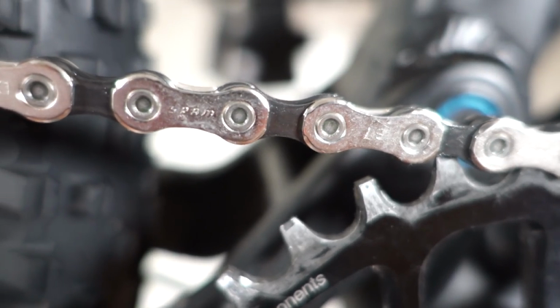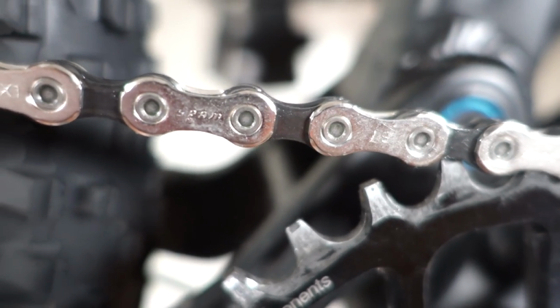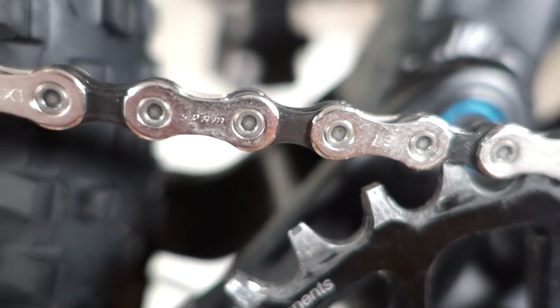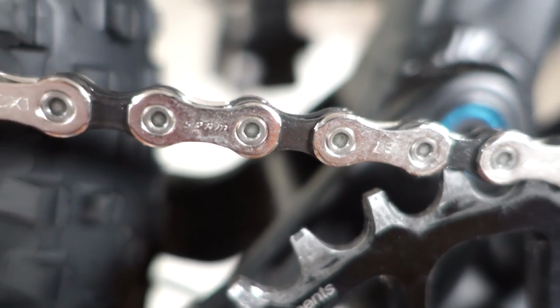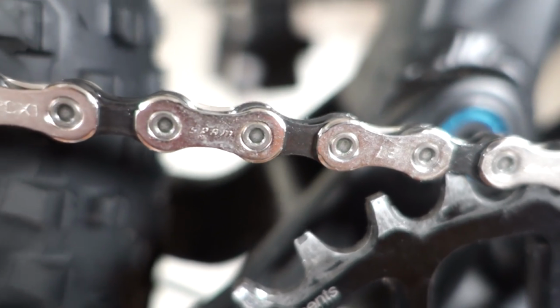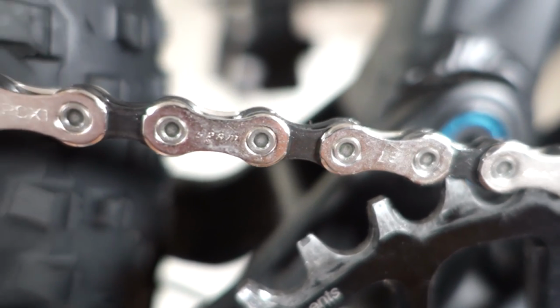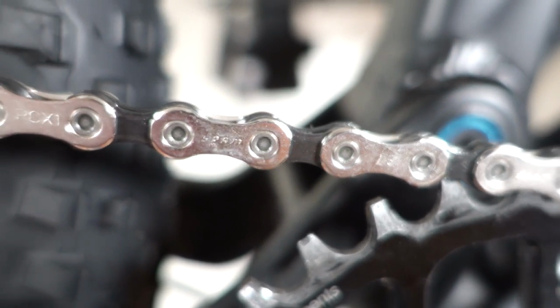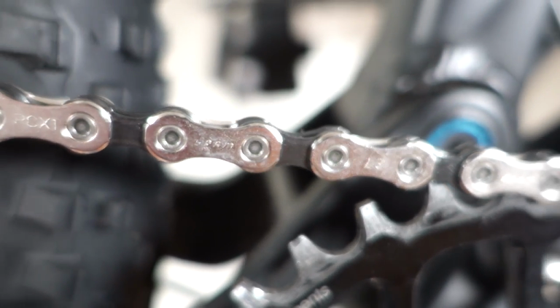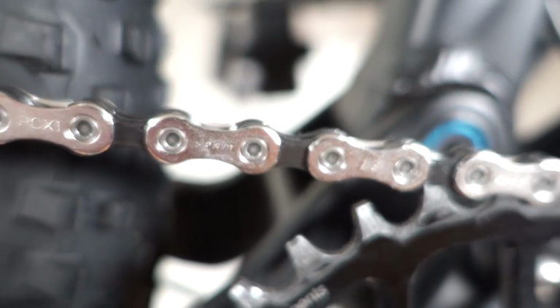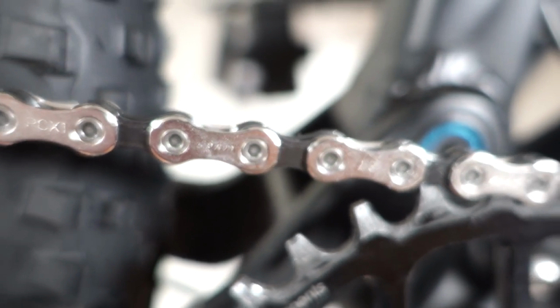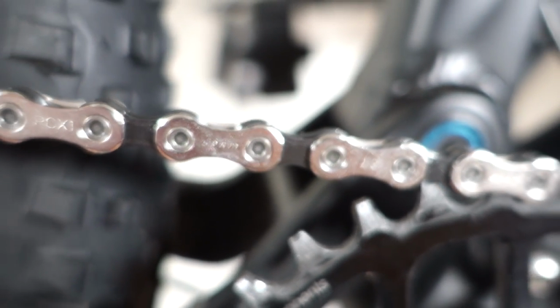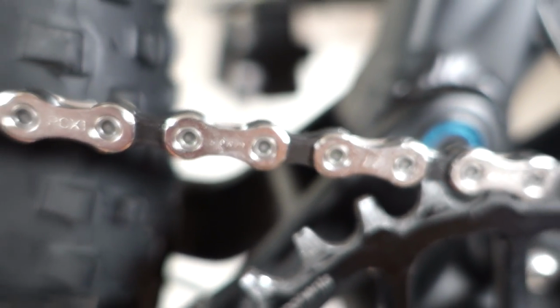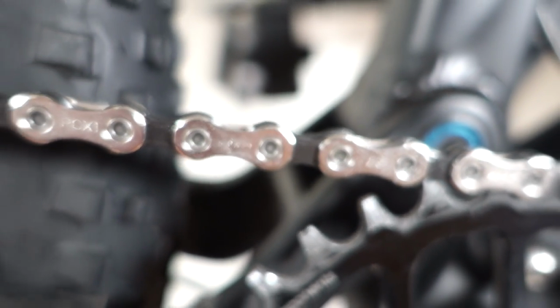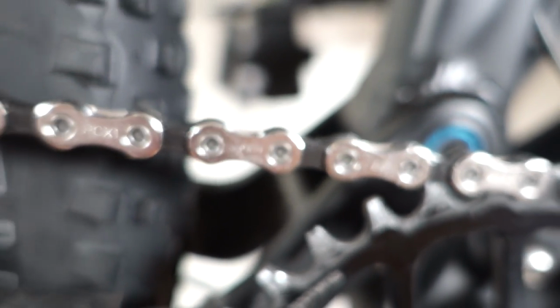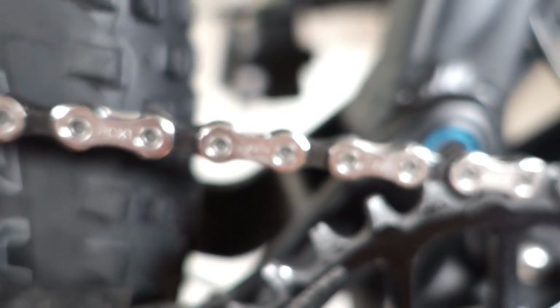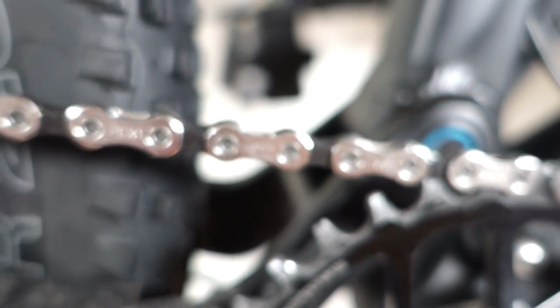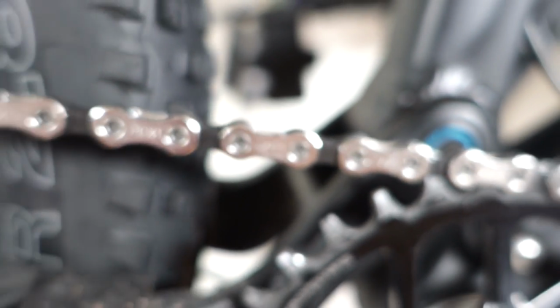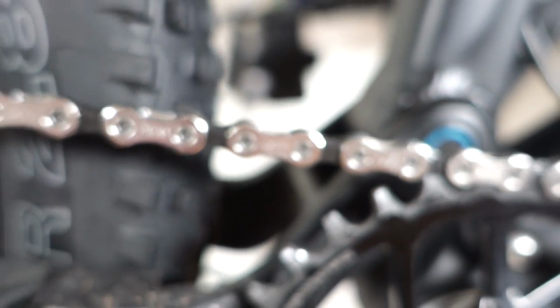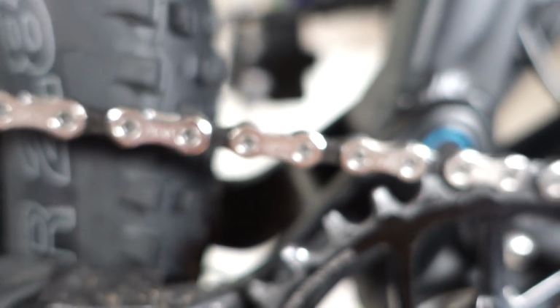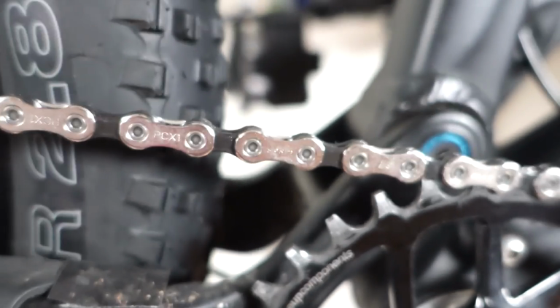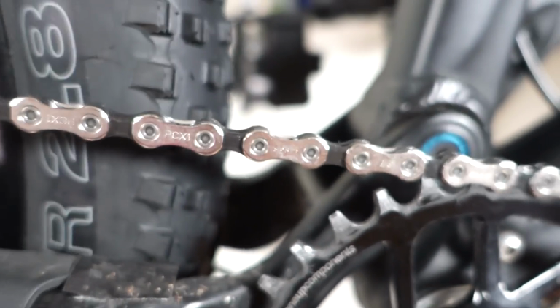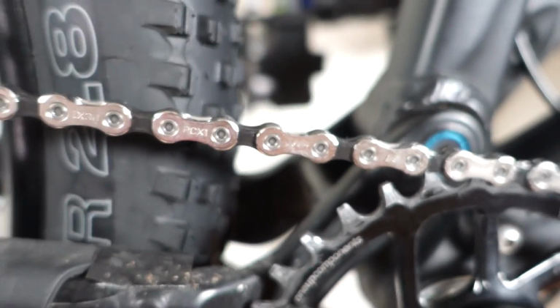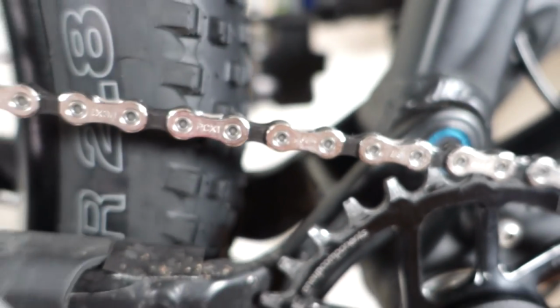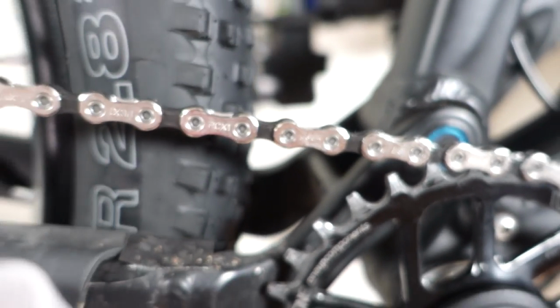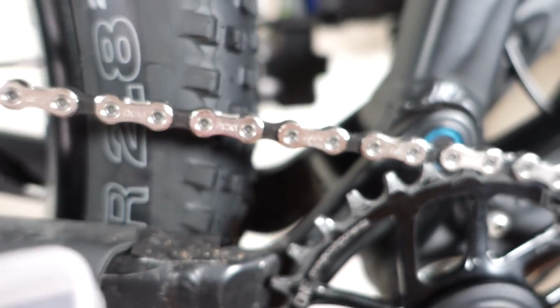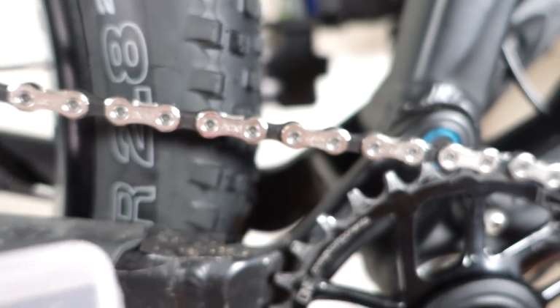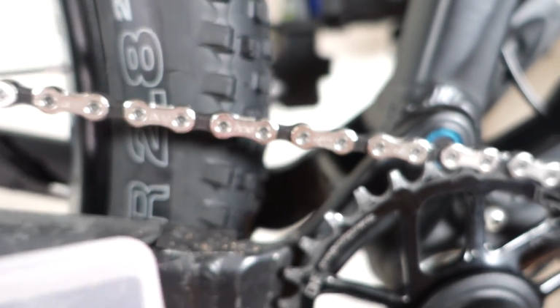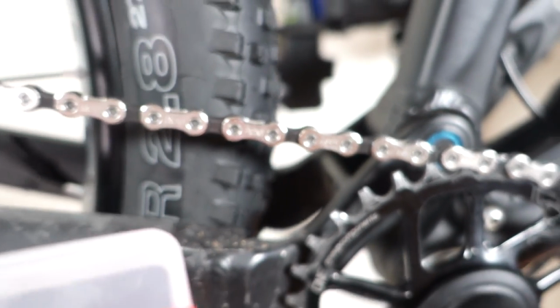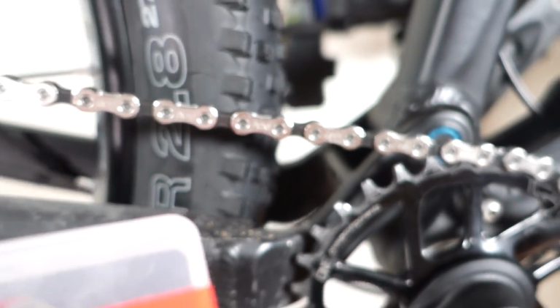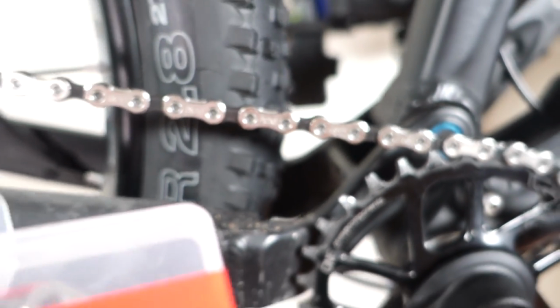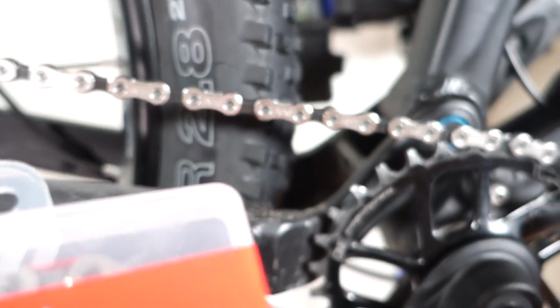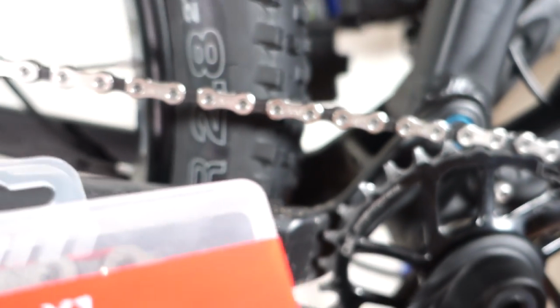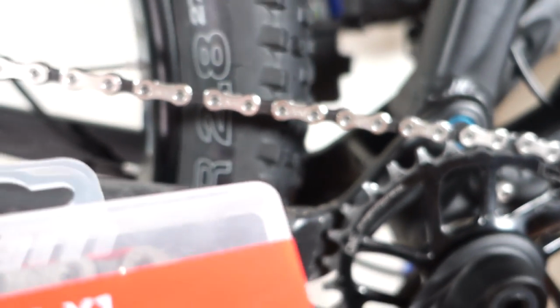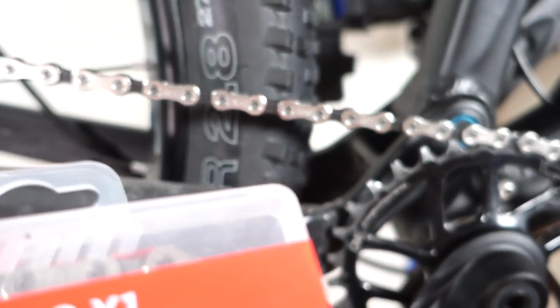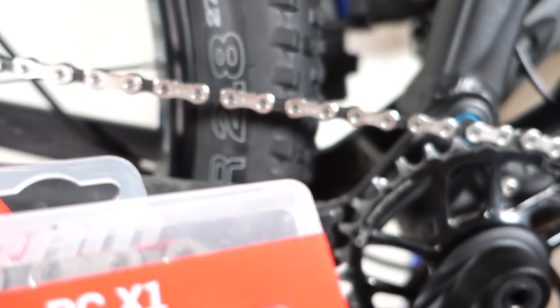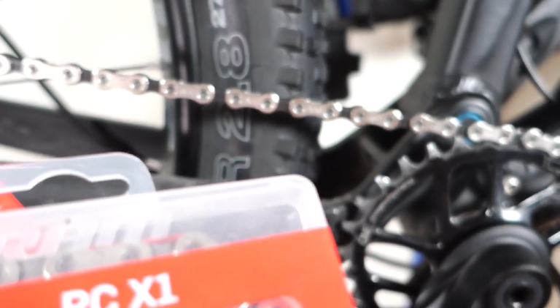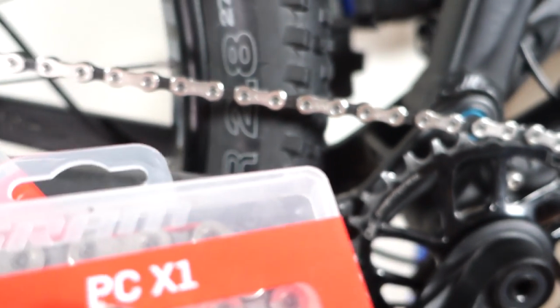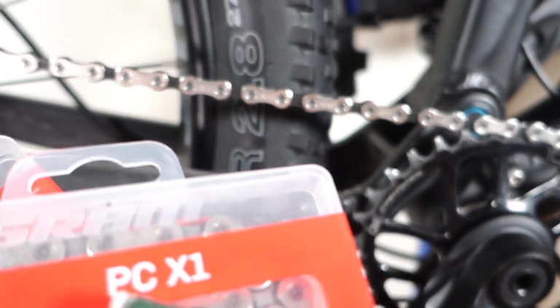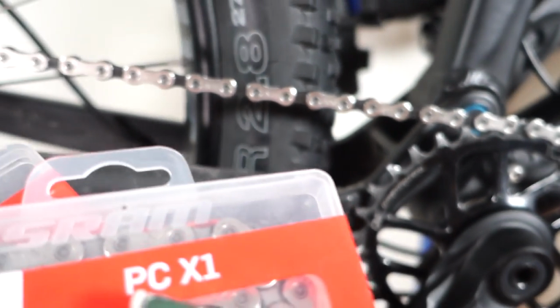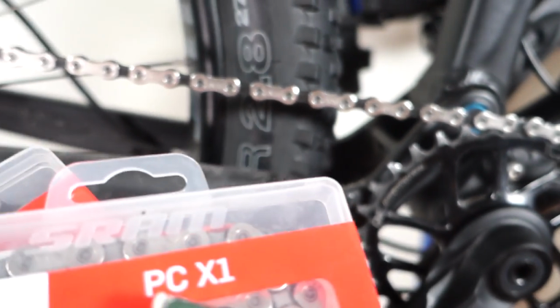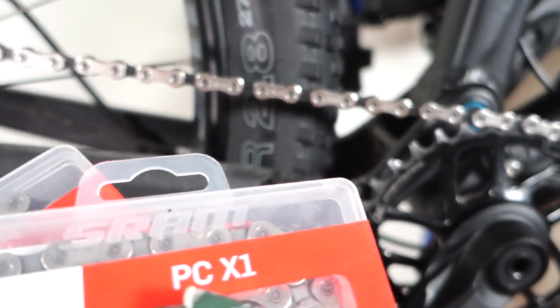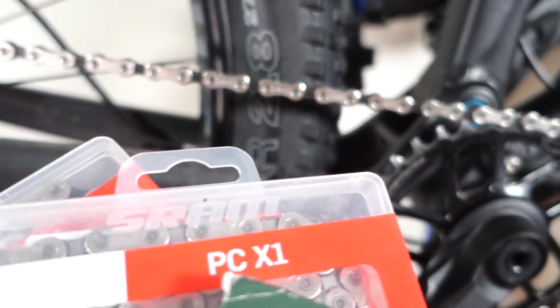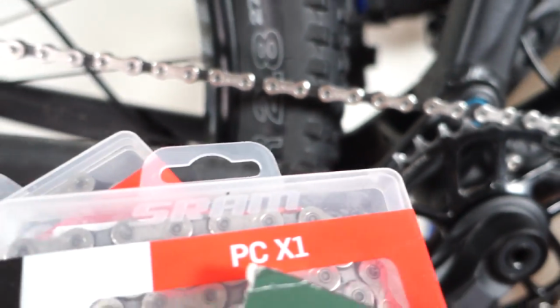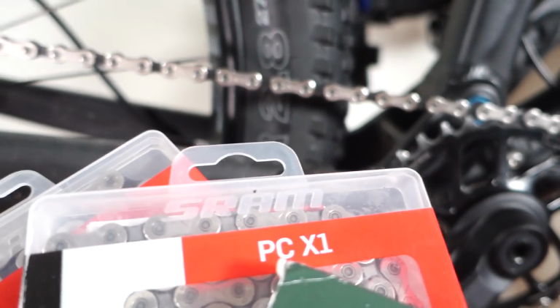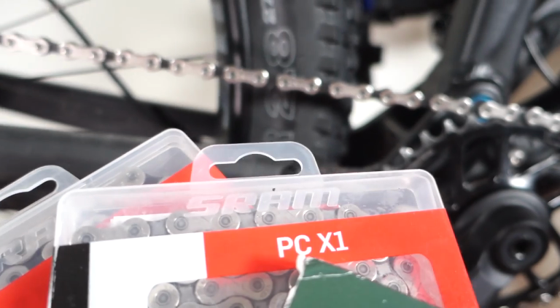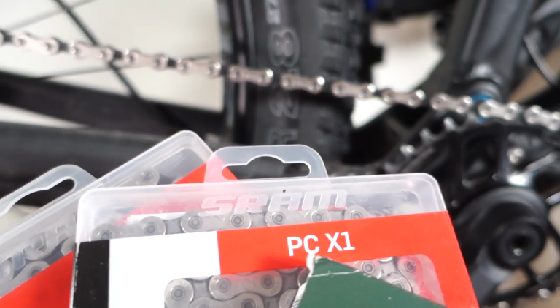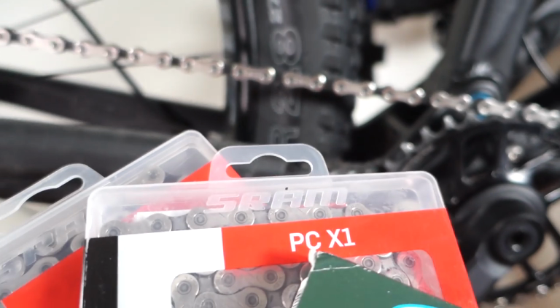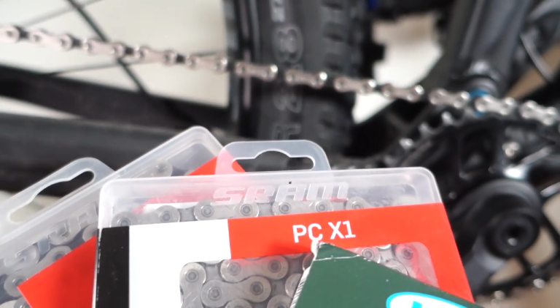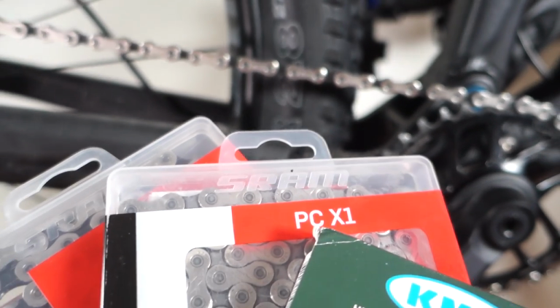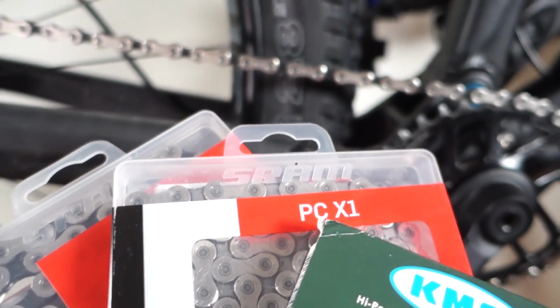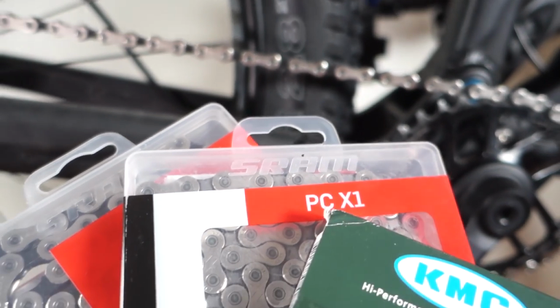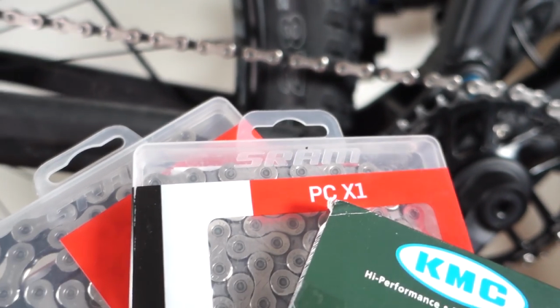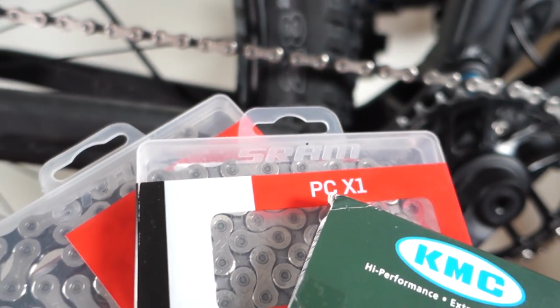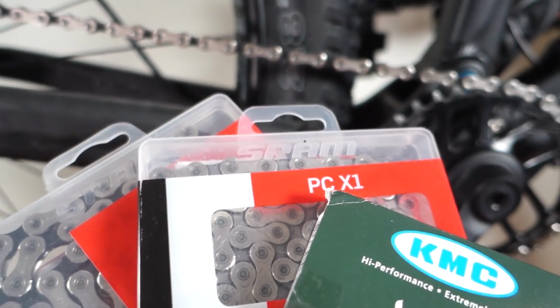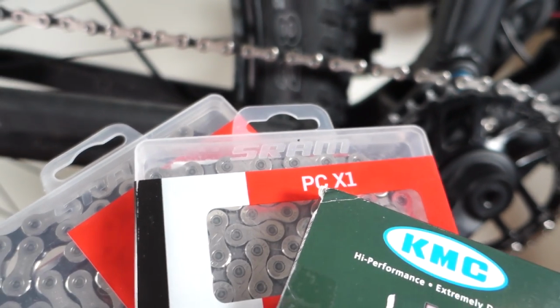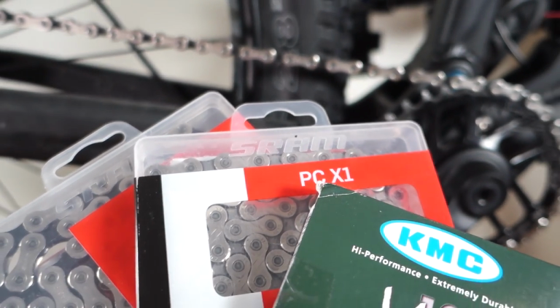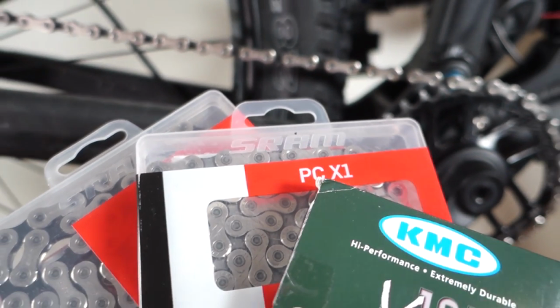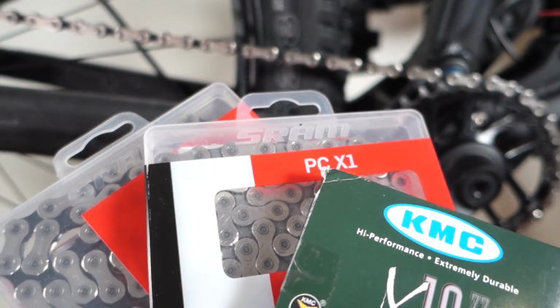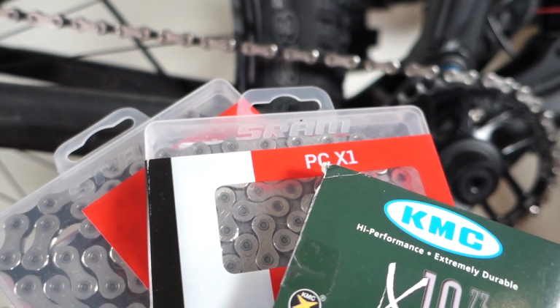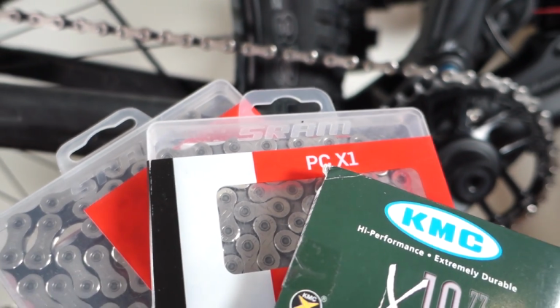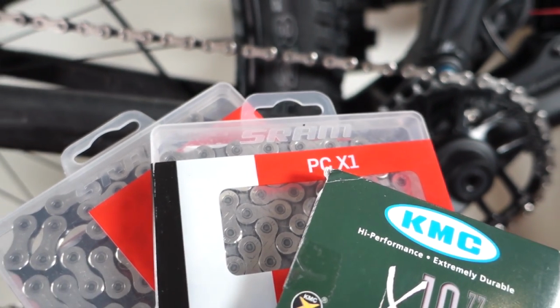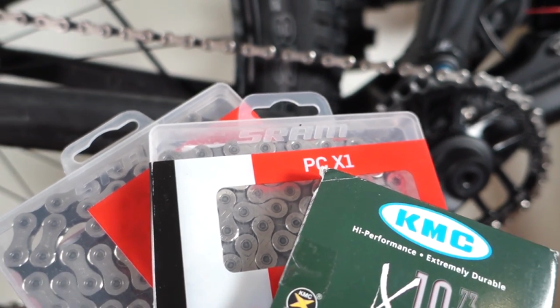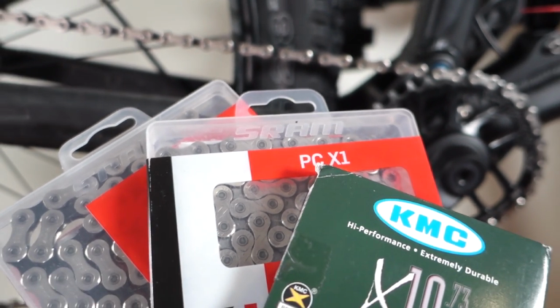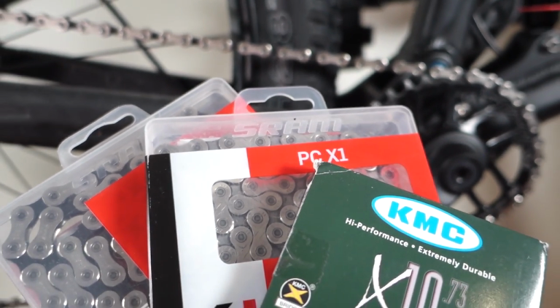Hey everyone, since I got this question quite a few times as of late, here's a quick and dirty on how to replace a chain on your bicycle.